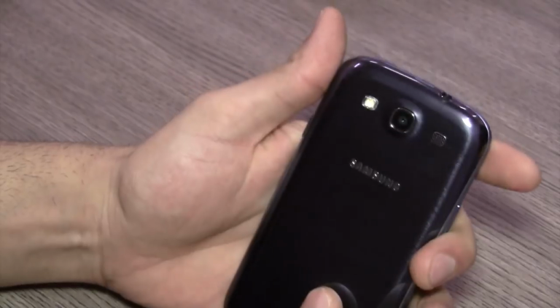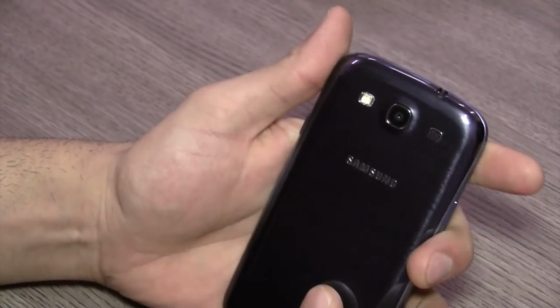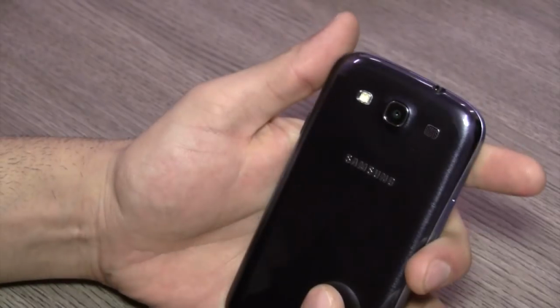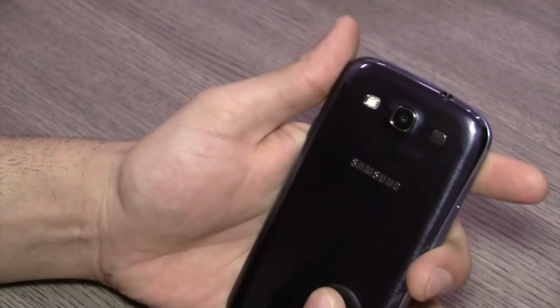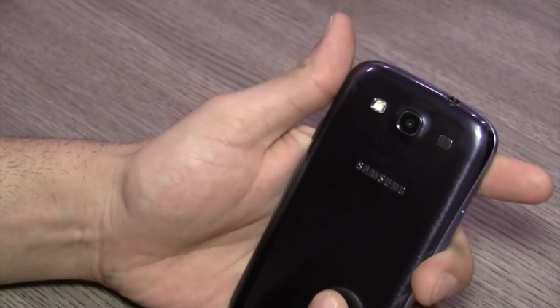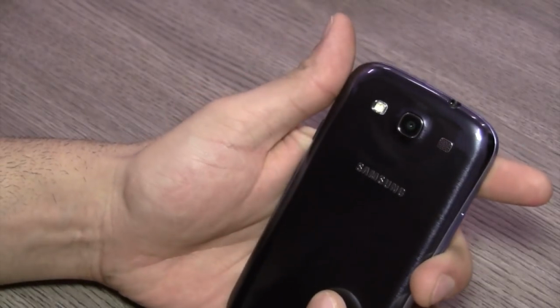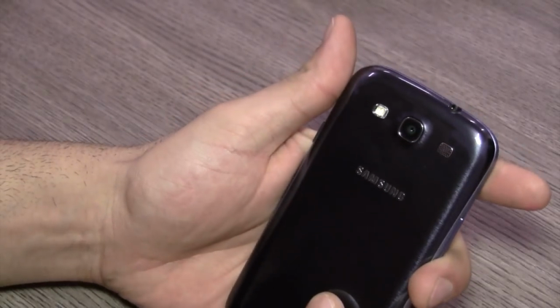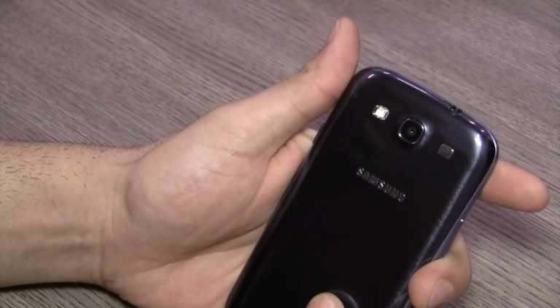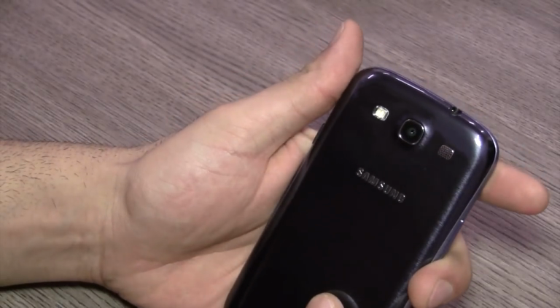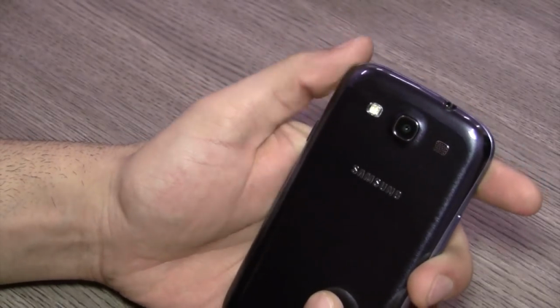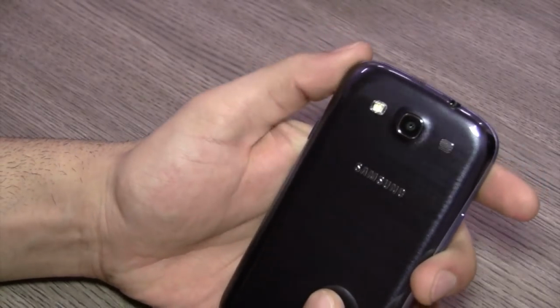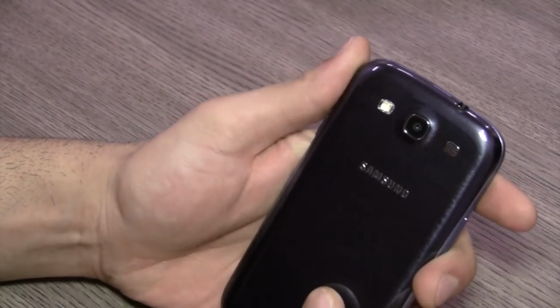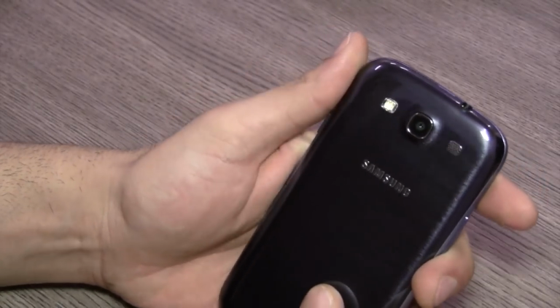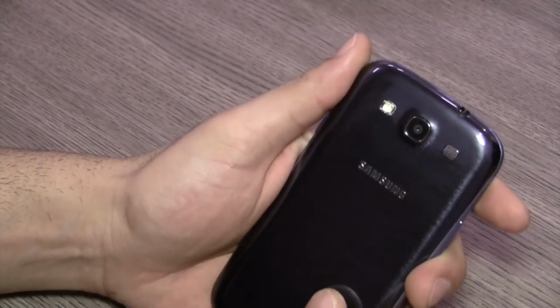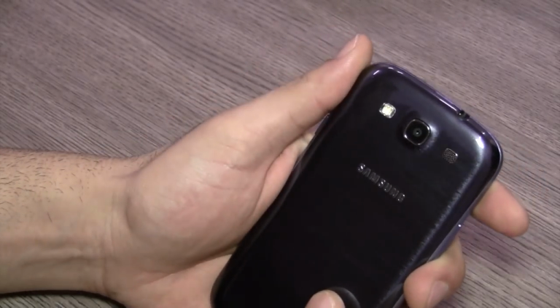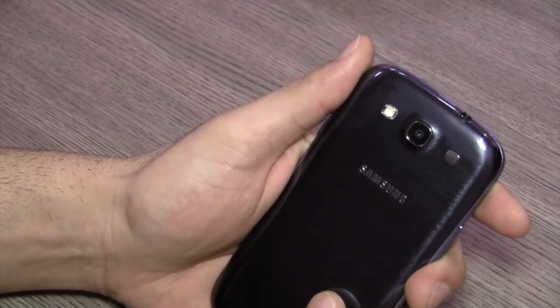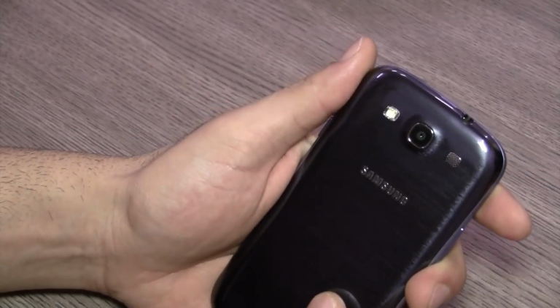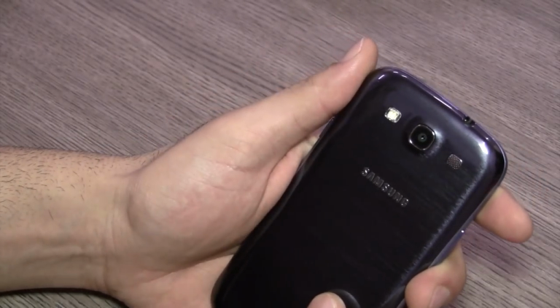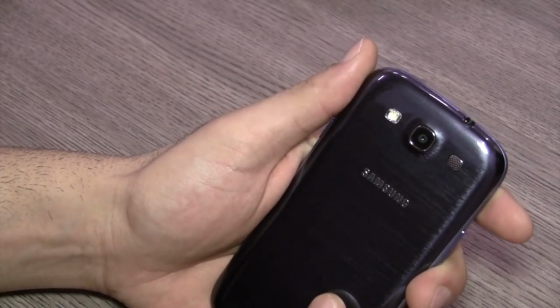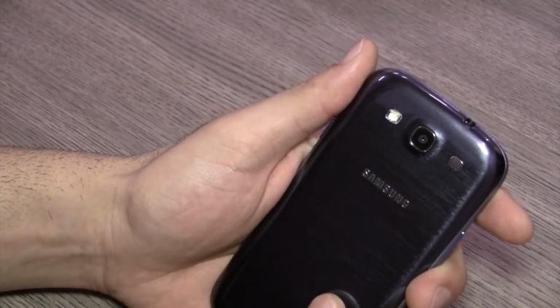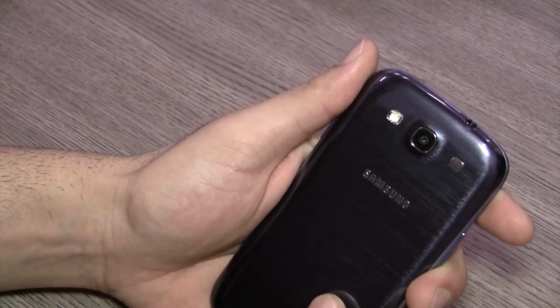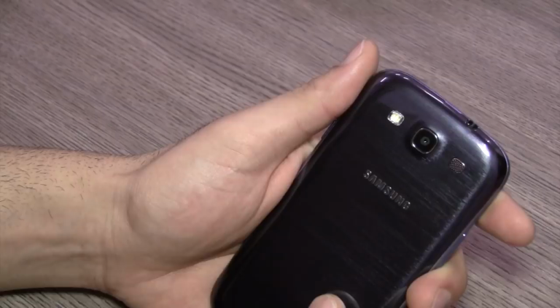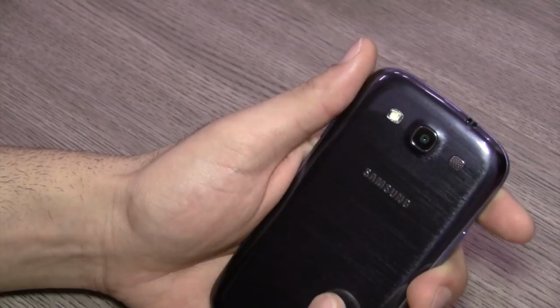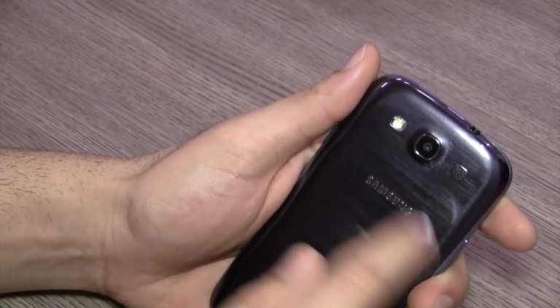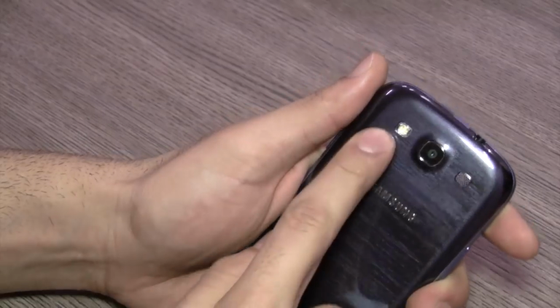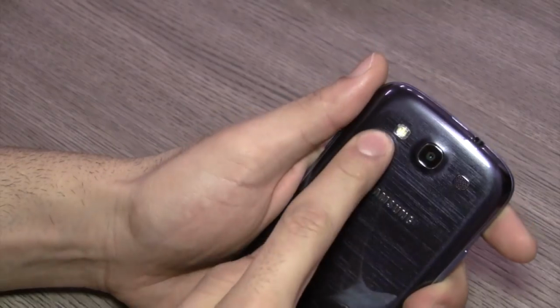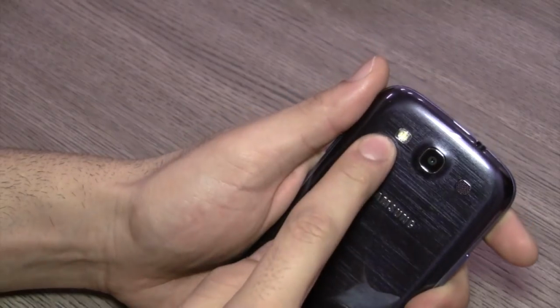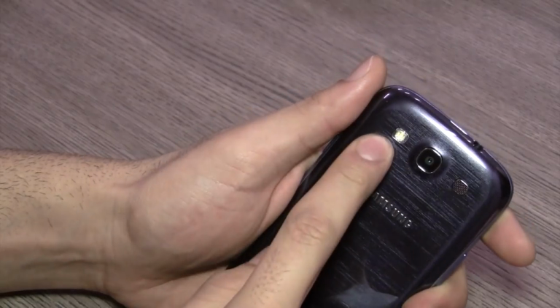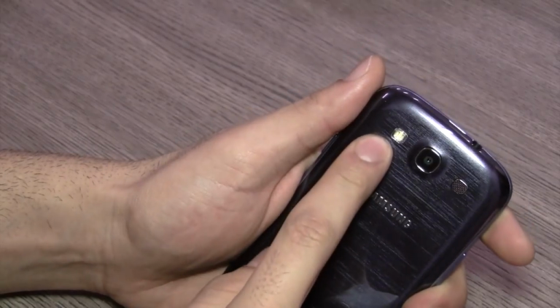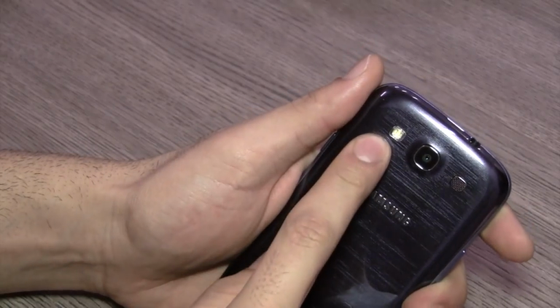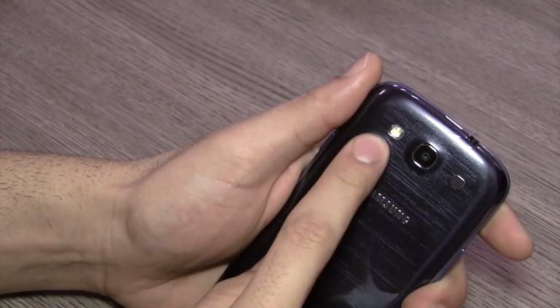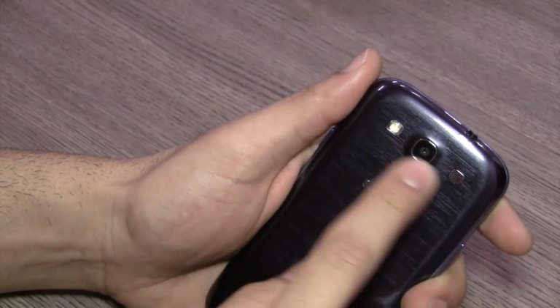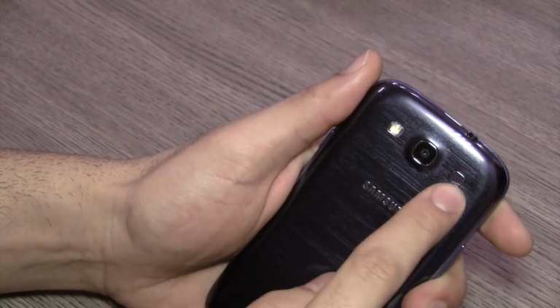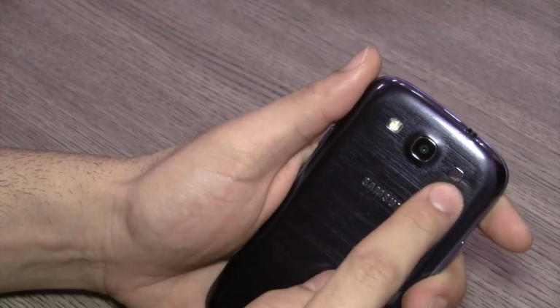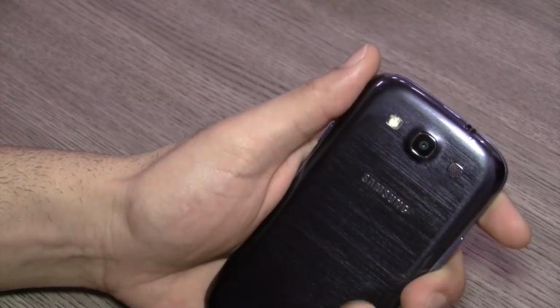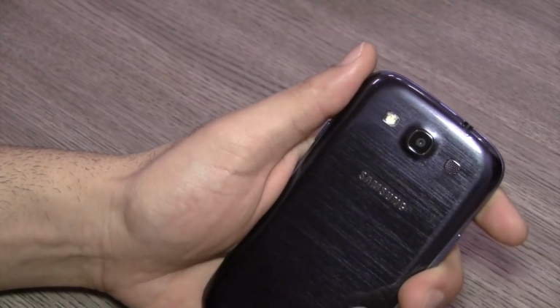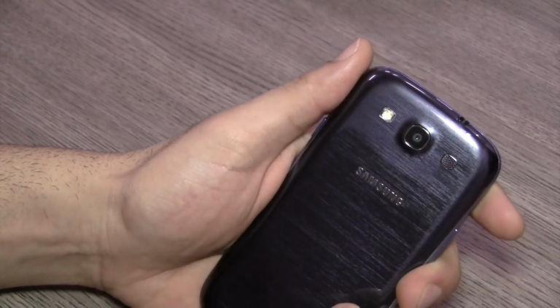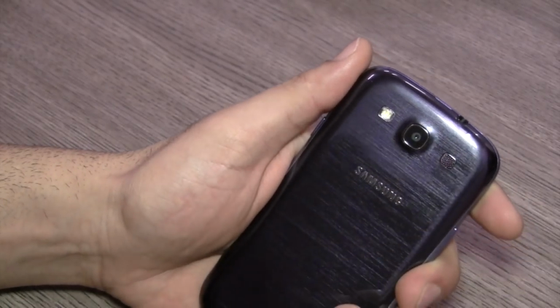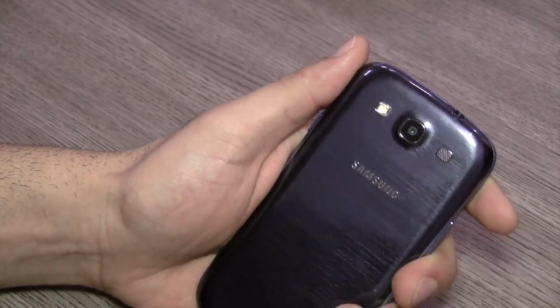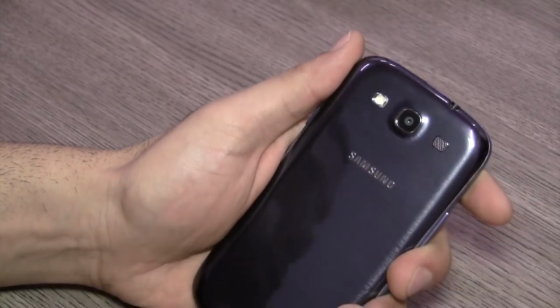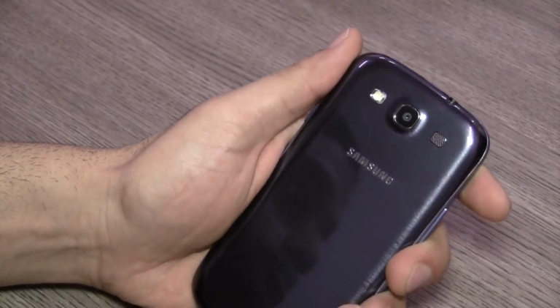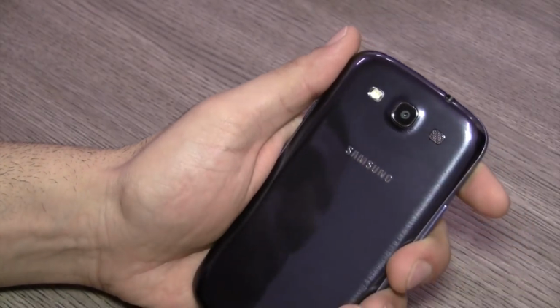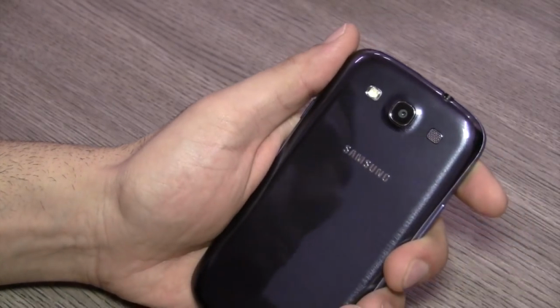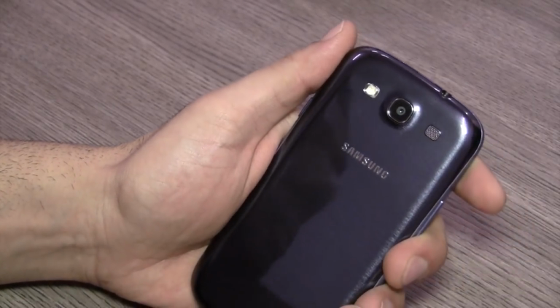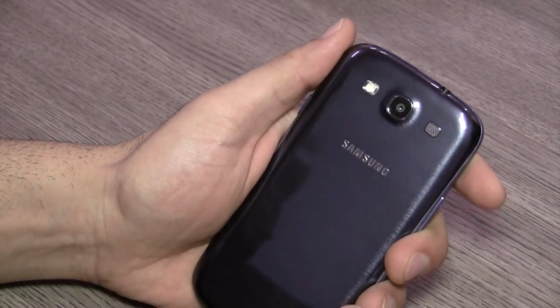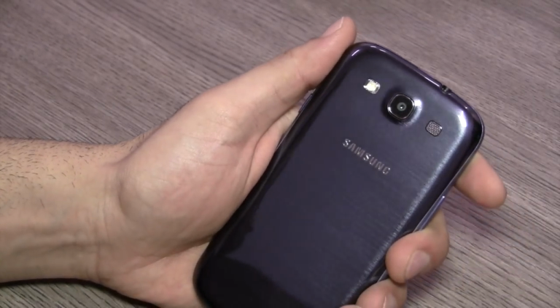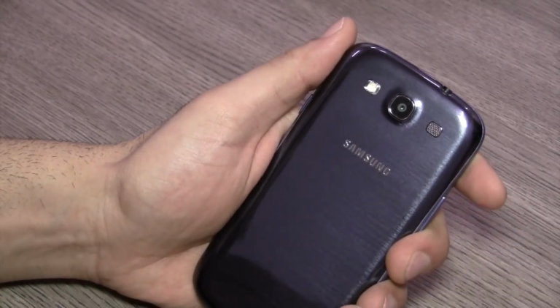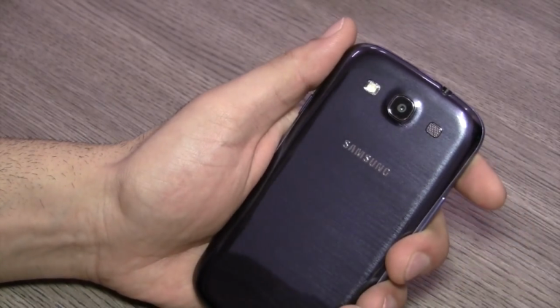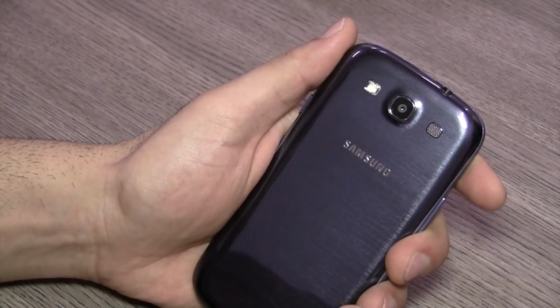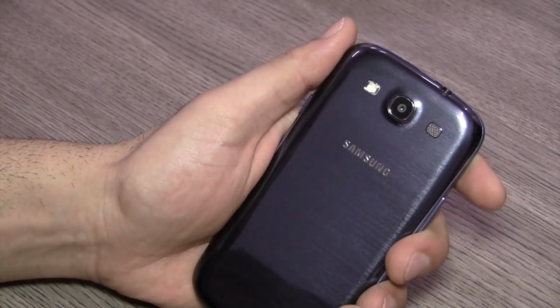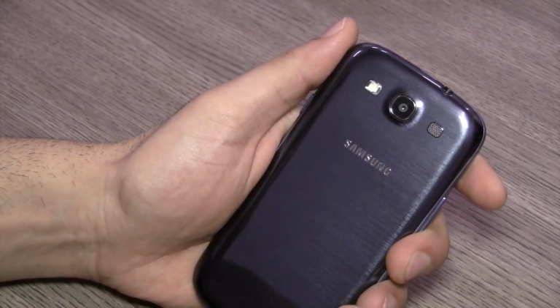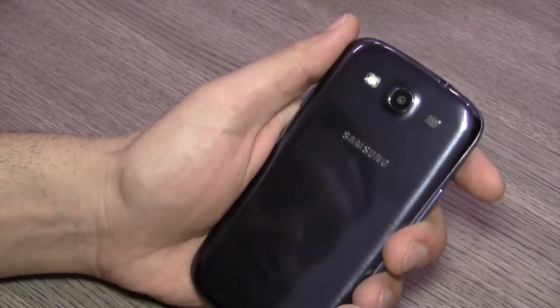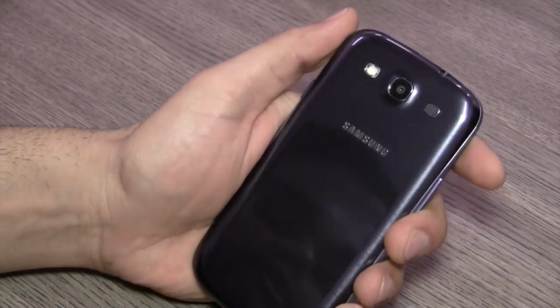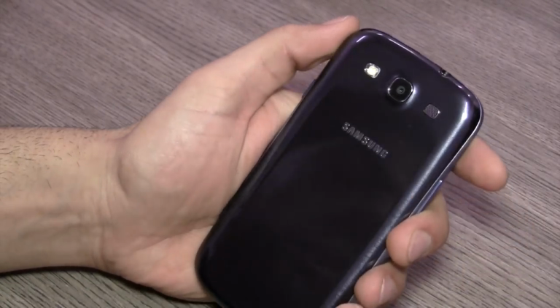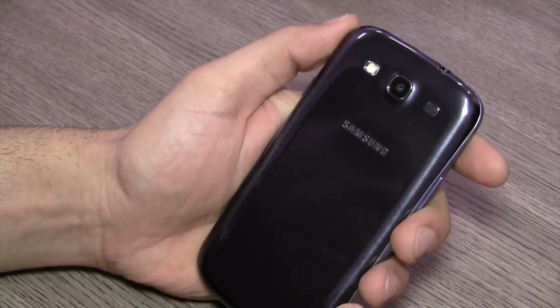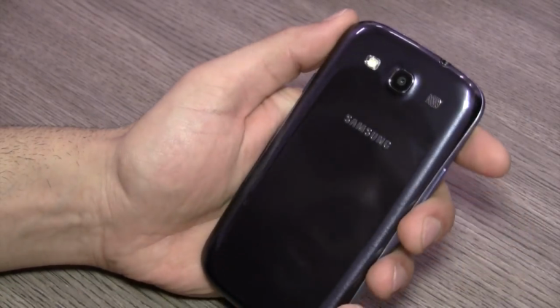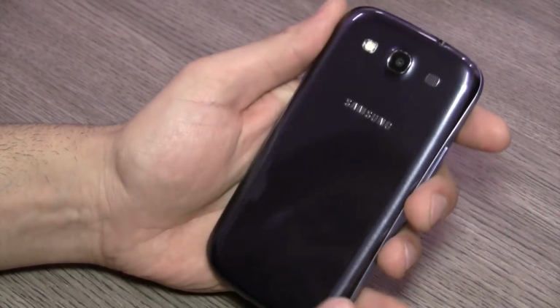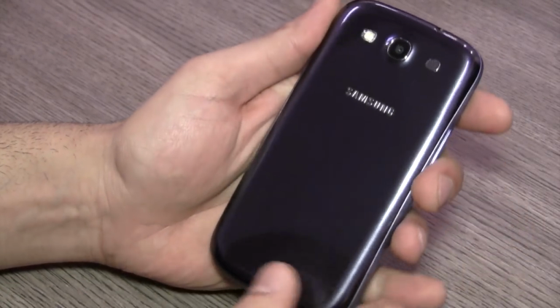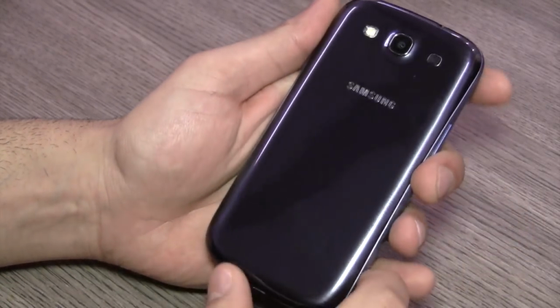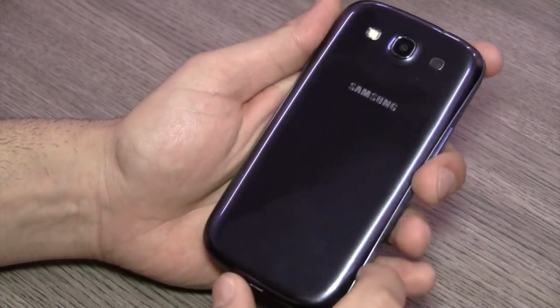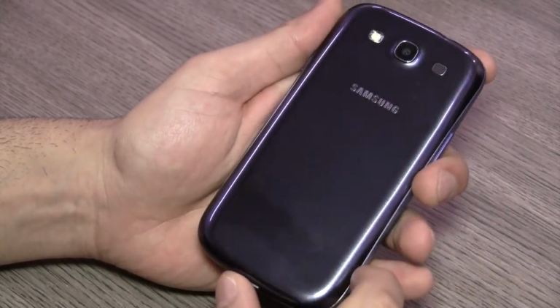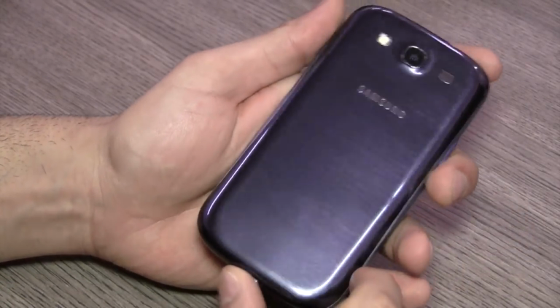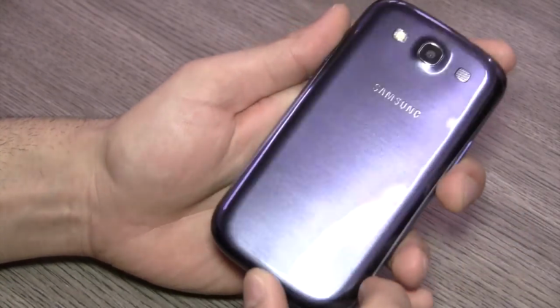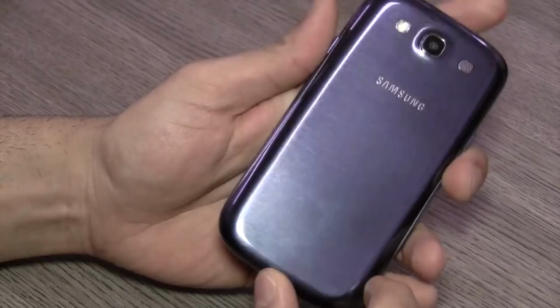On the bottom you have the standard microphone for your primary voice calls and you also have the micro USB charging and data syncing port. At the back you have an 8 megapixel camera with LED flash and the speakerphone. The camera also does full HD video at 30 frames per second.